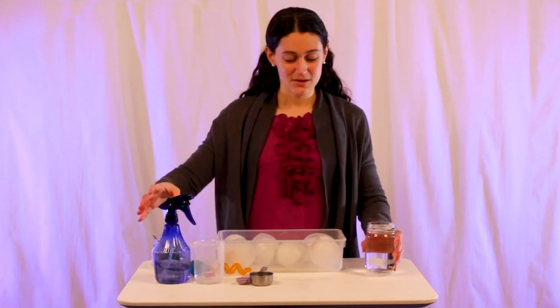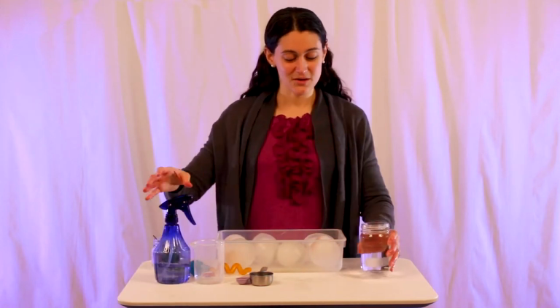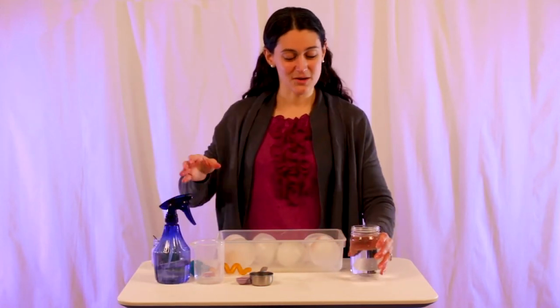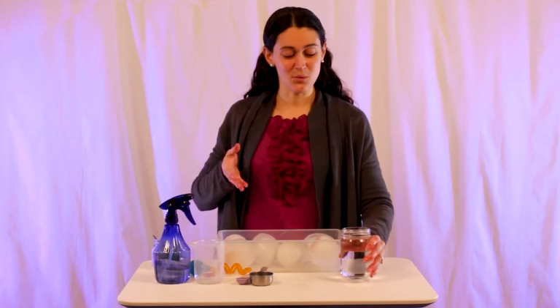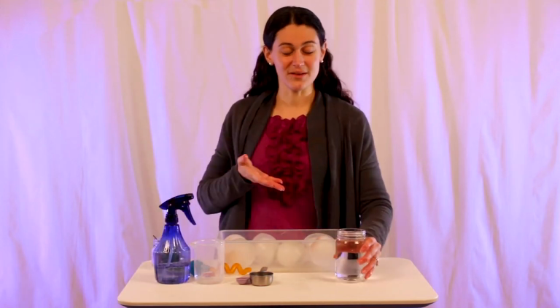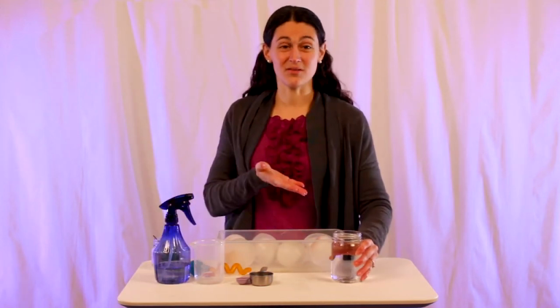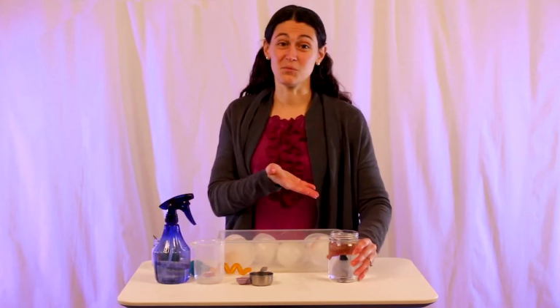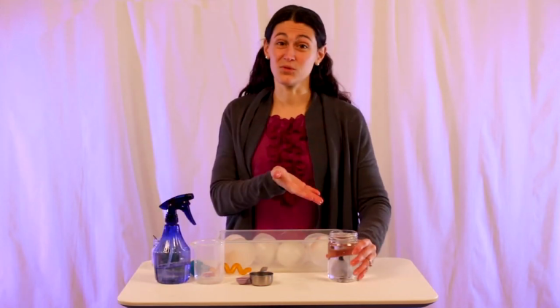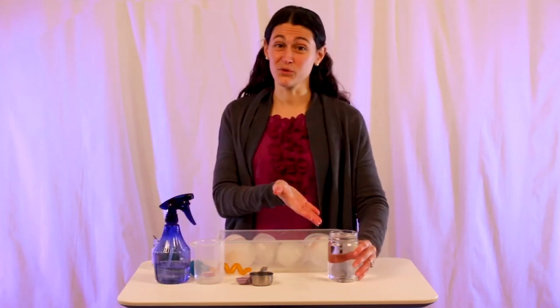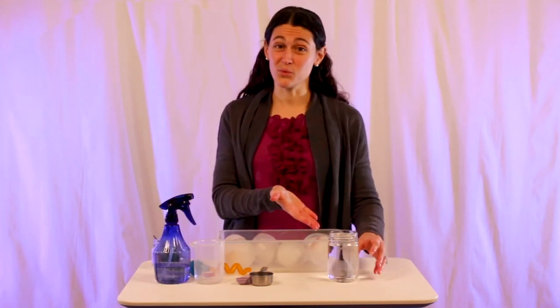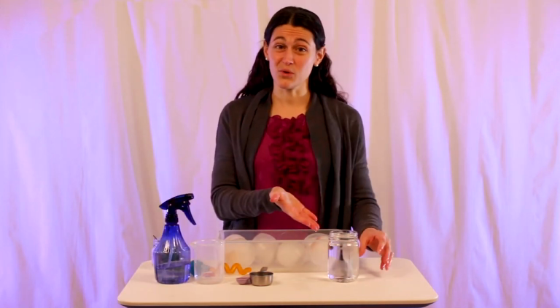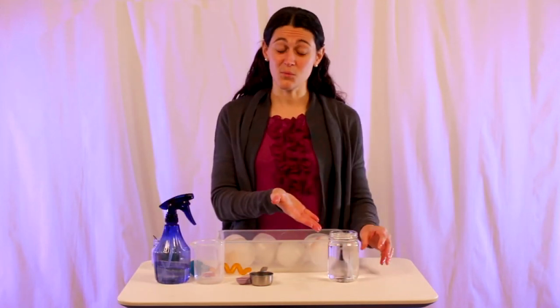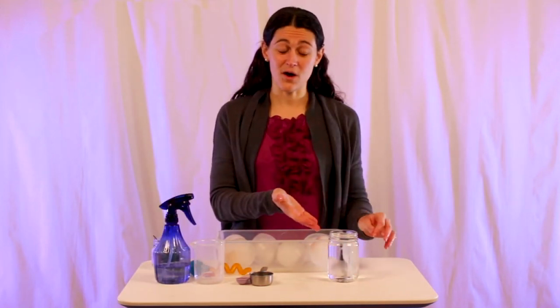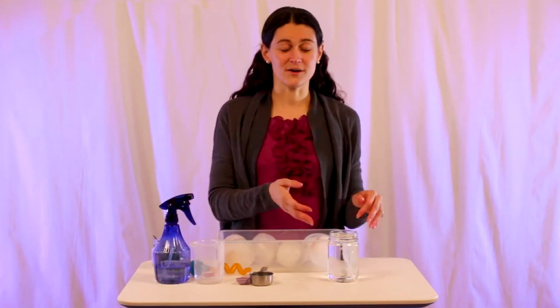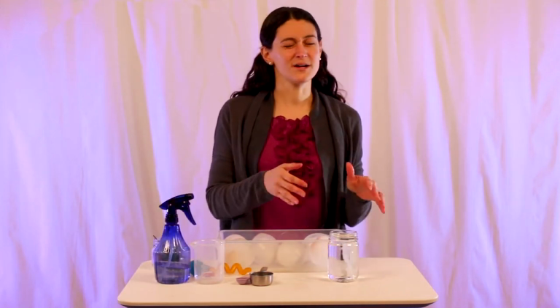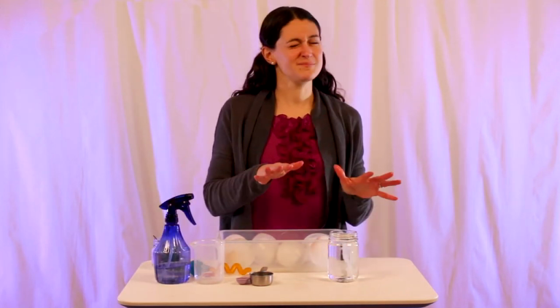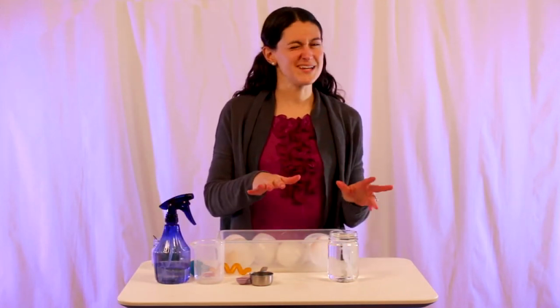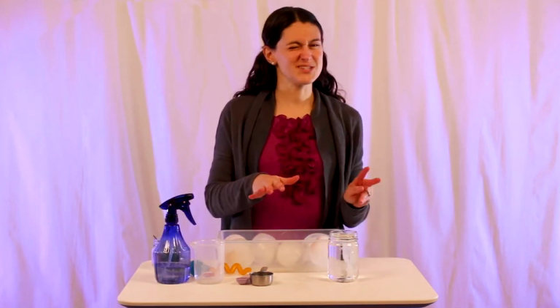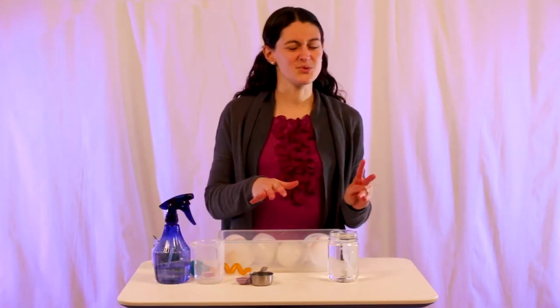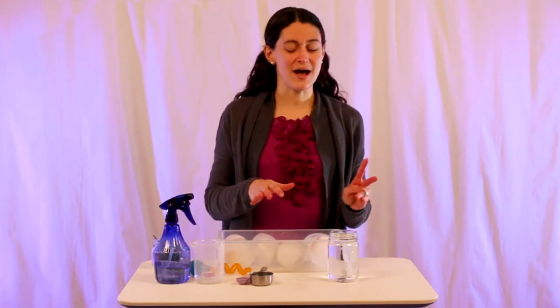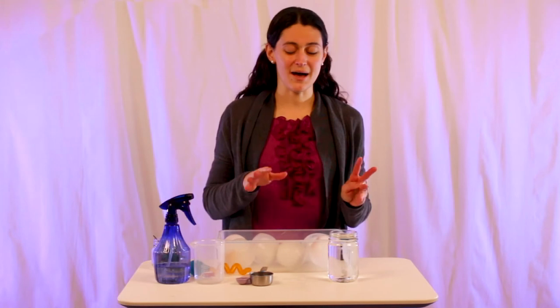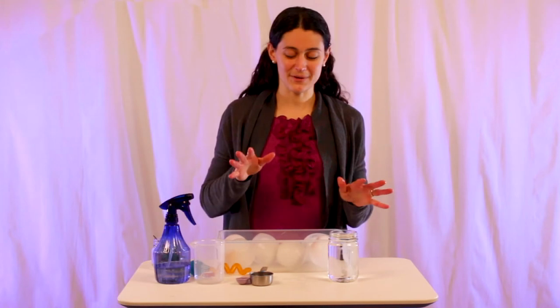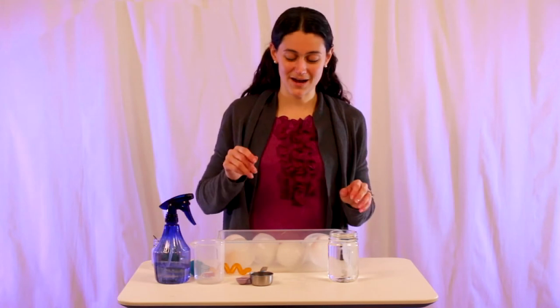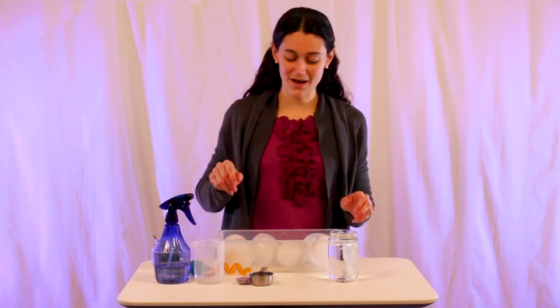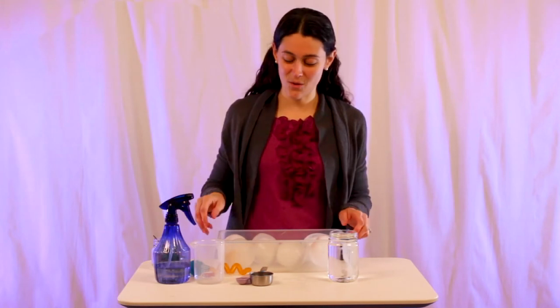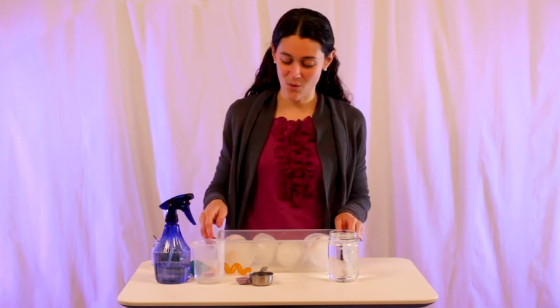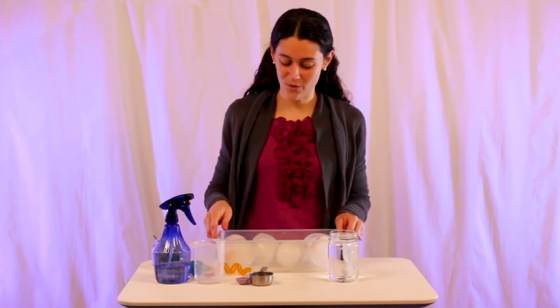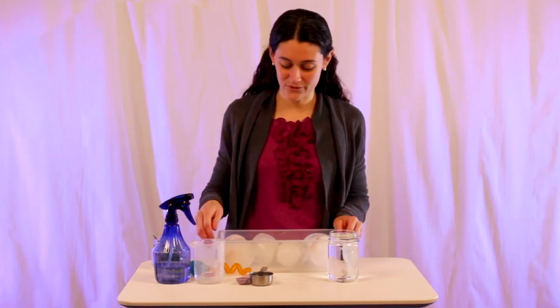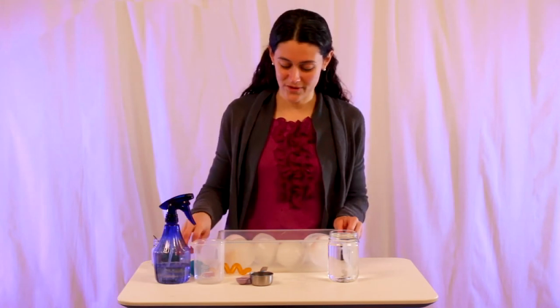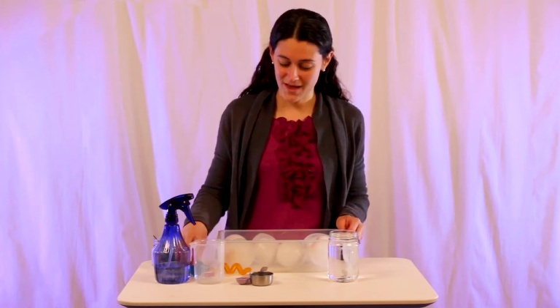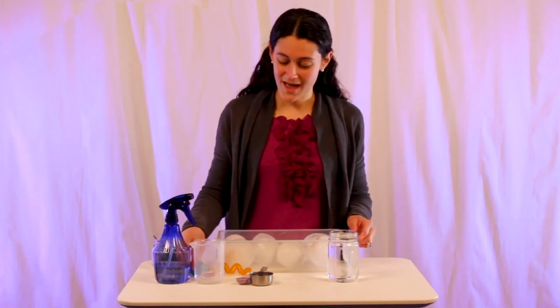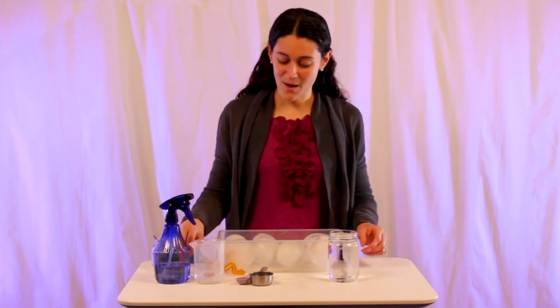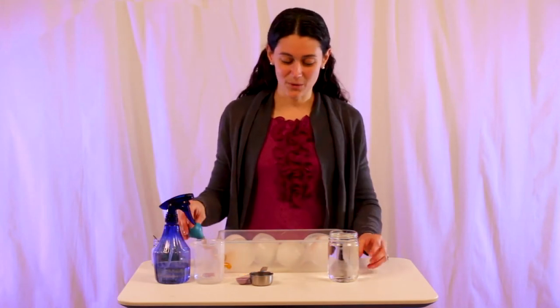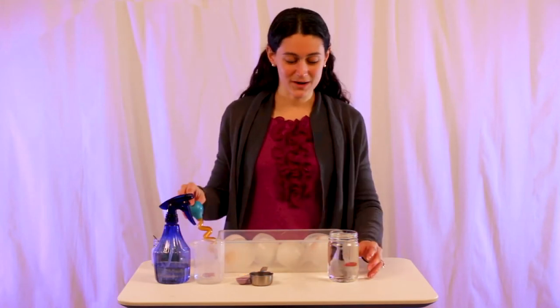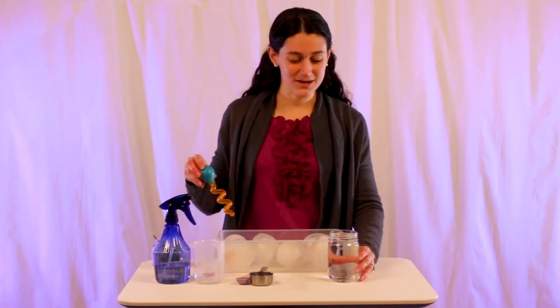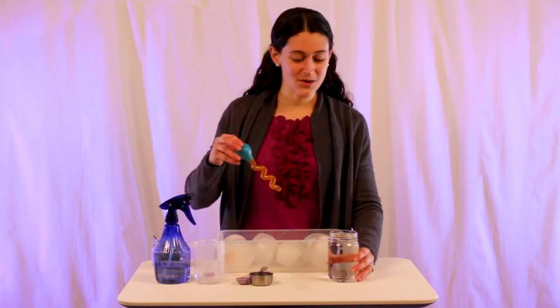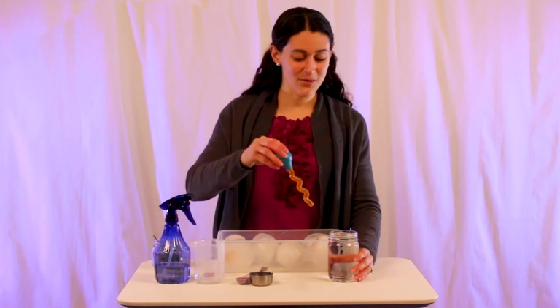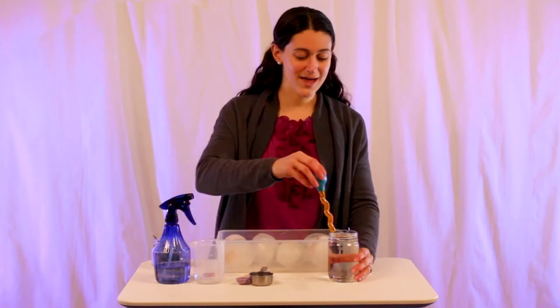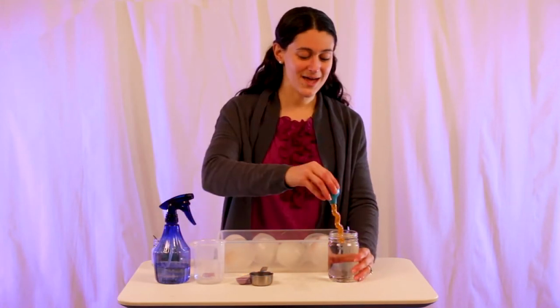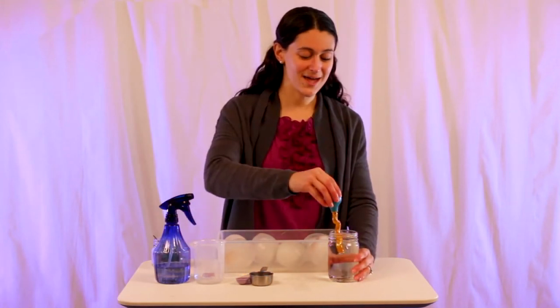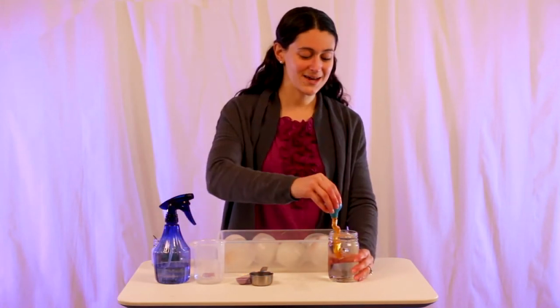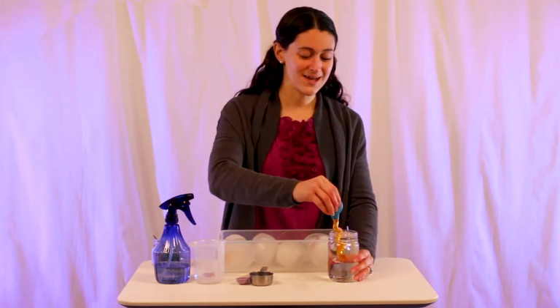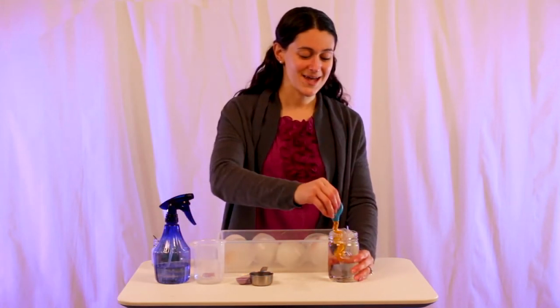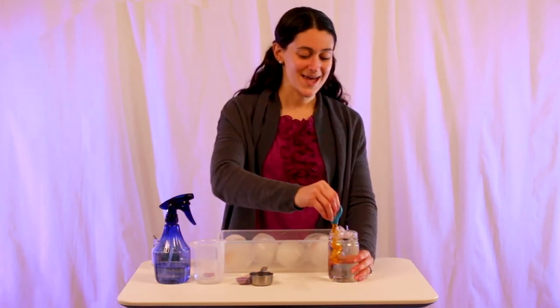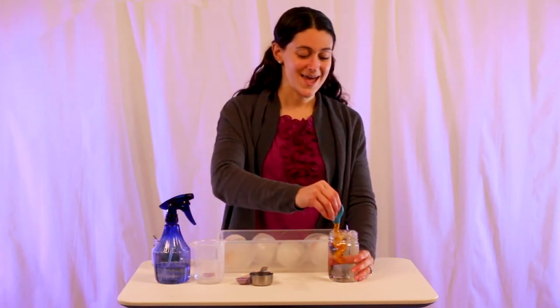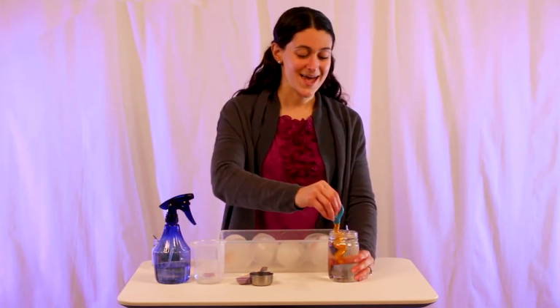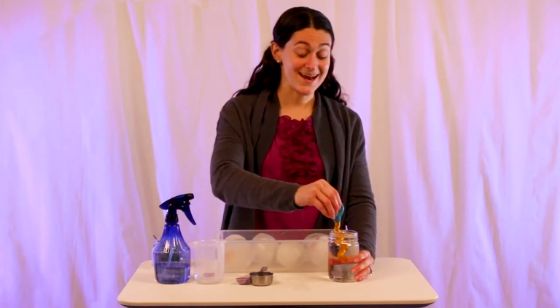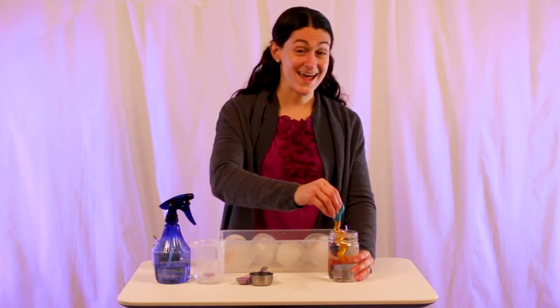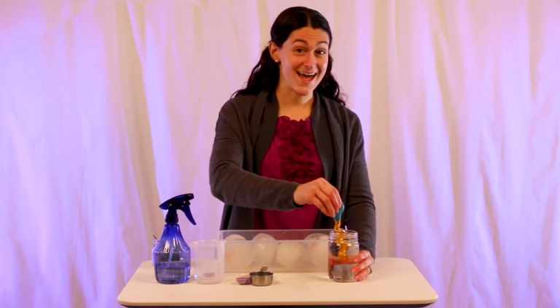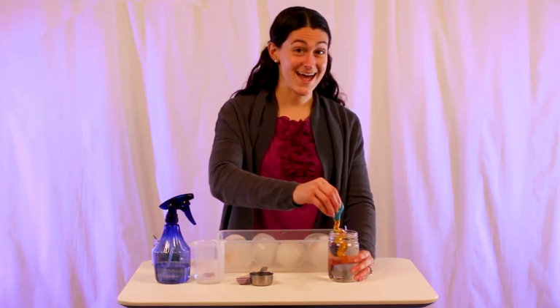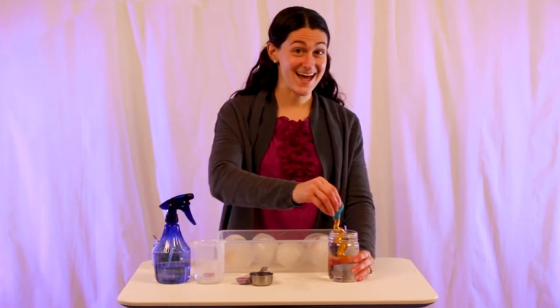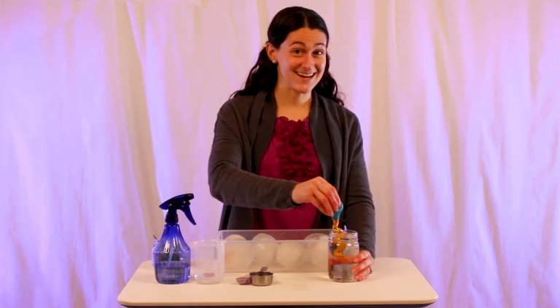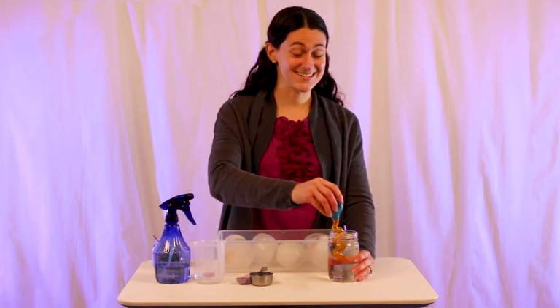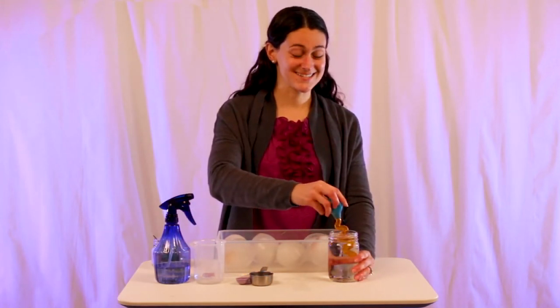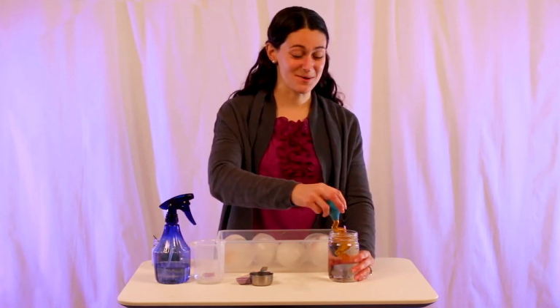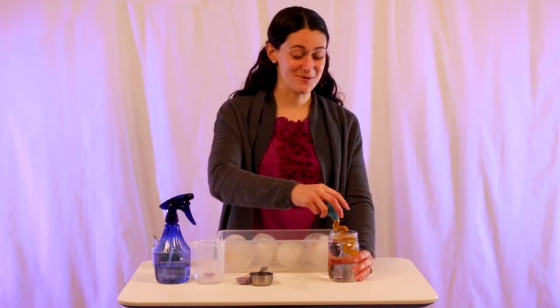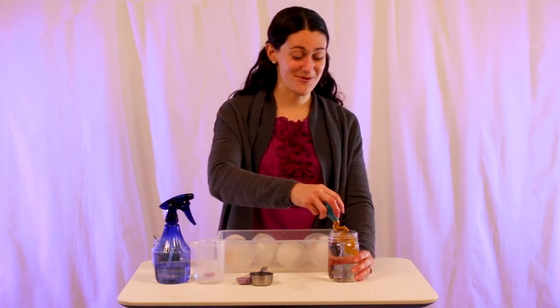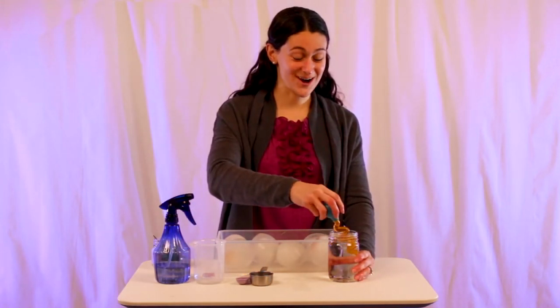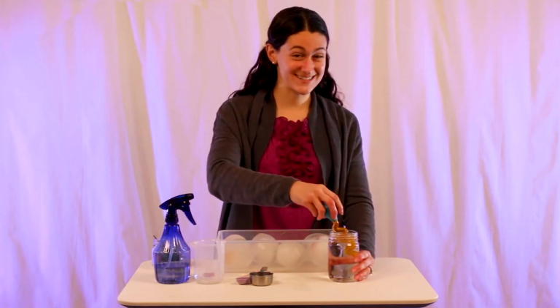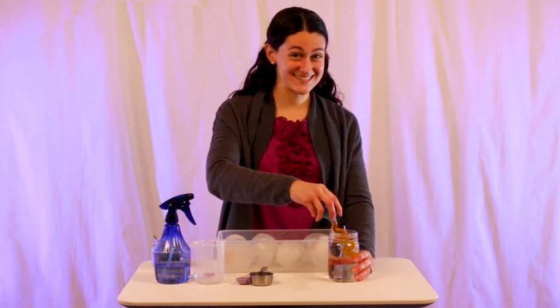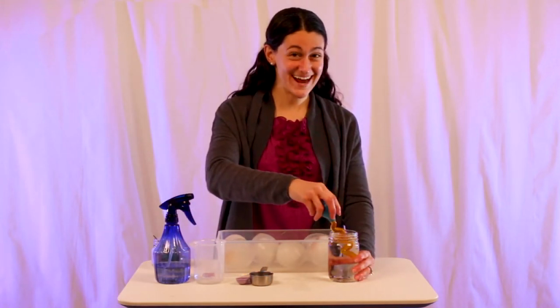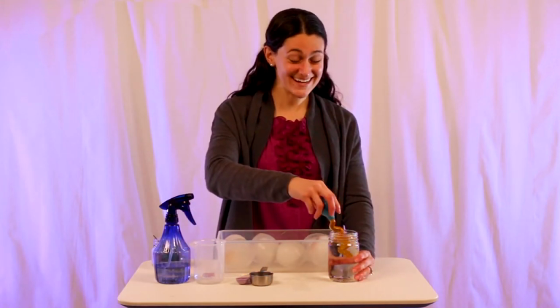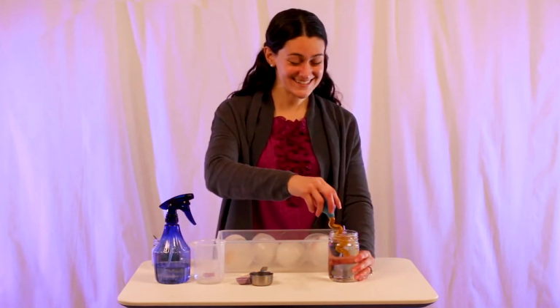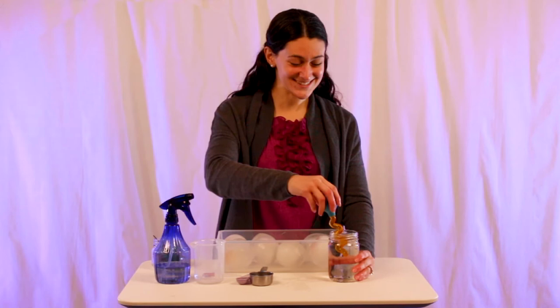You're going to want some lukewarm water, not too hot but not cold. And we're going to go ahead and hatch some of our dinosaurs.